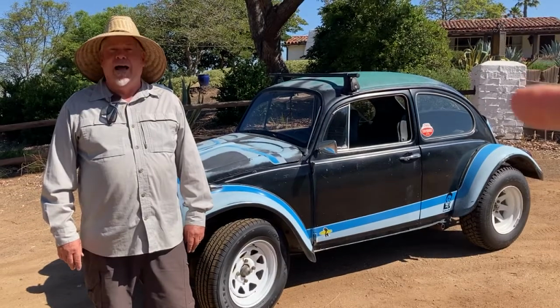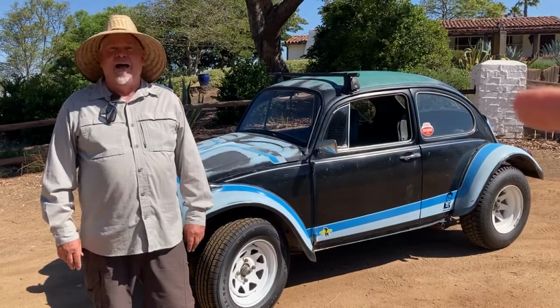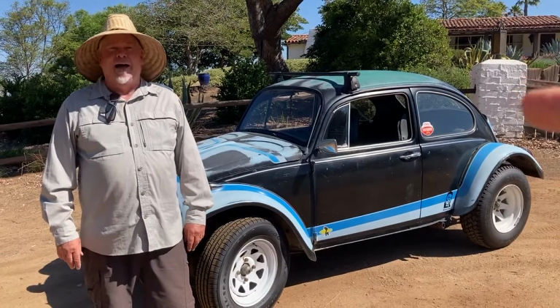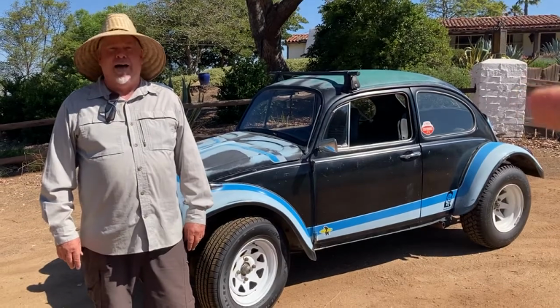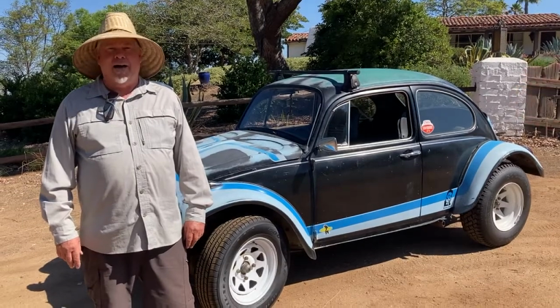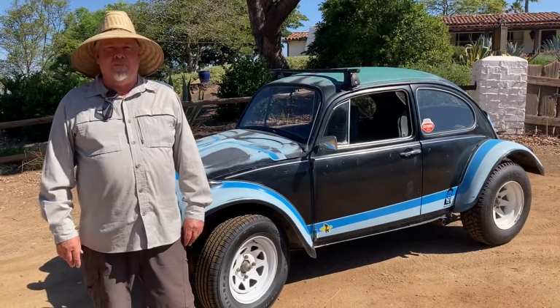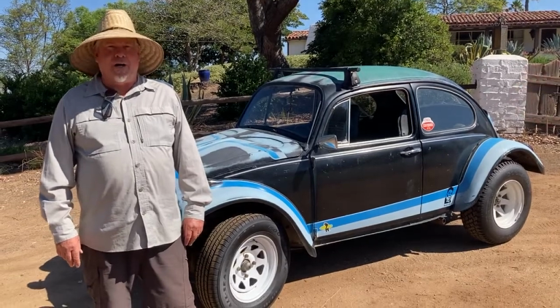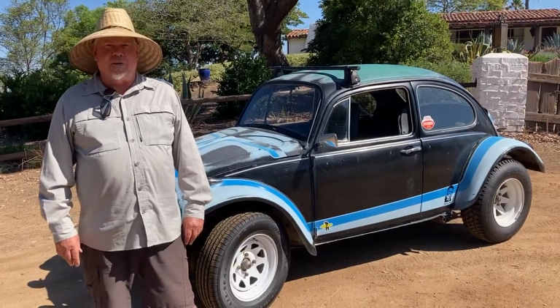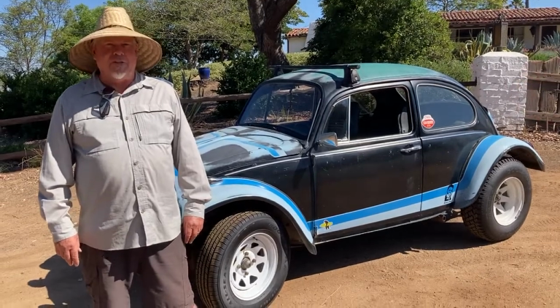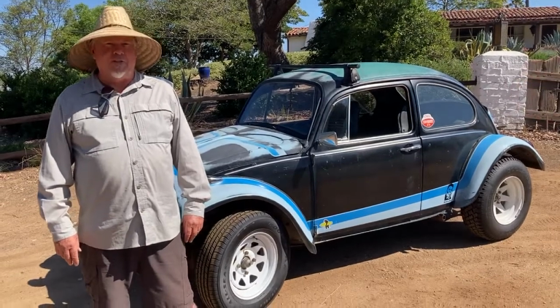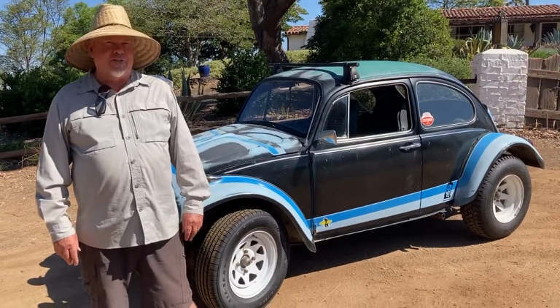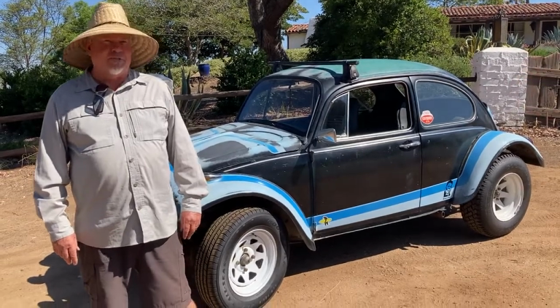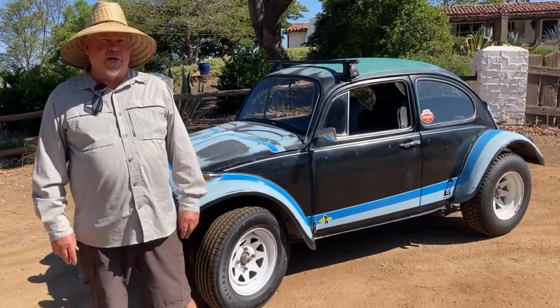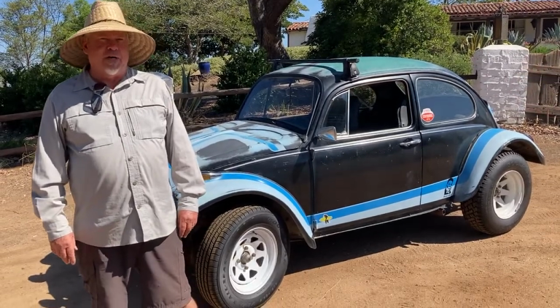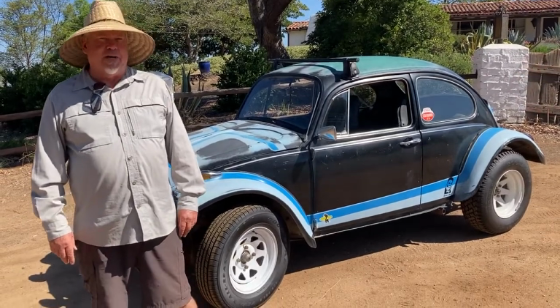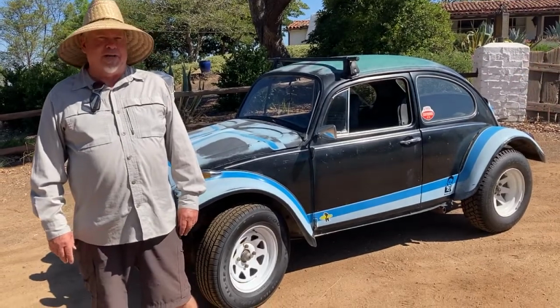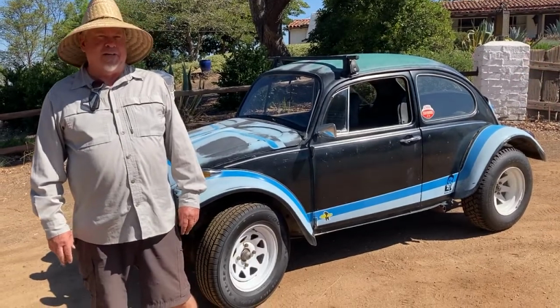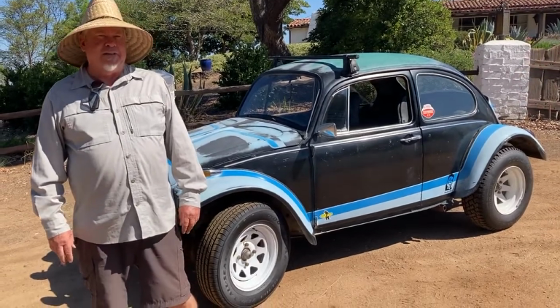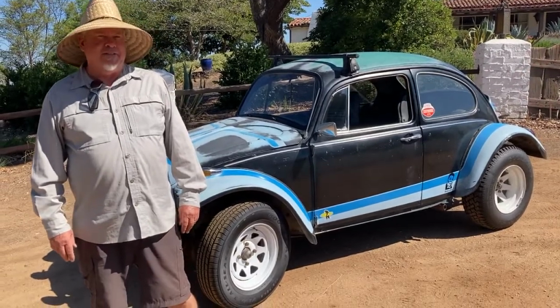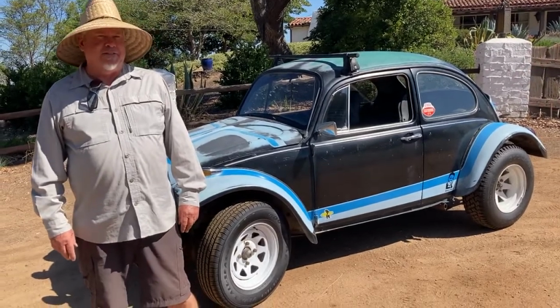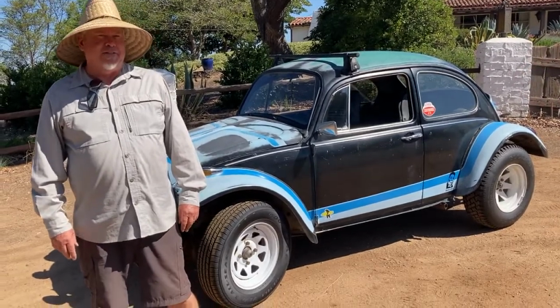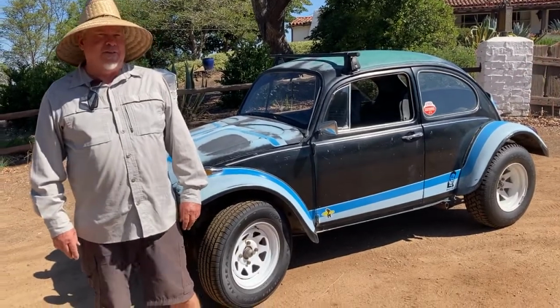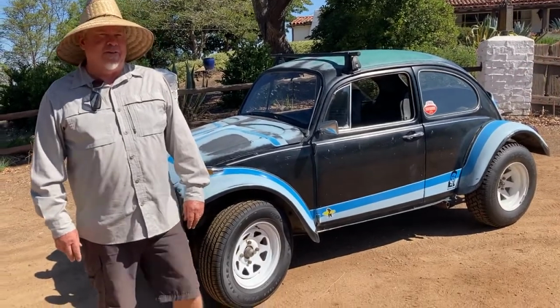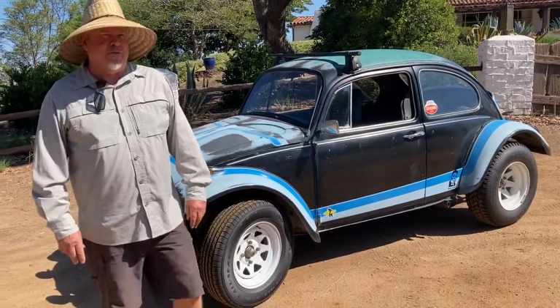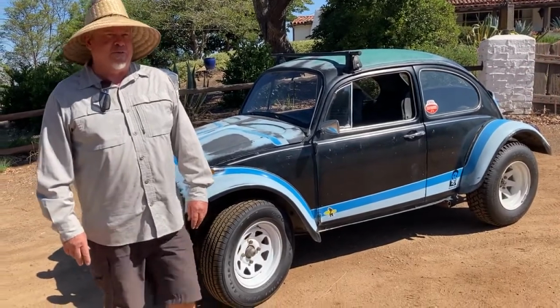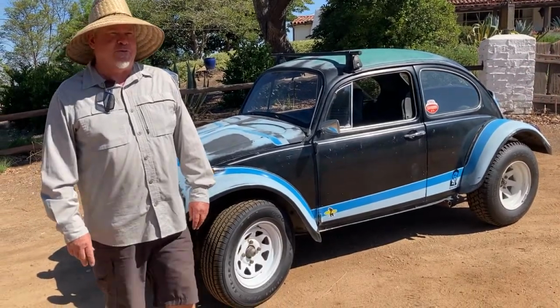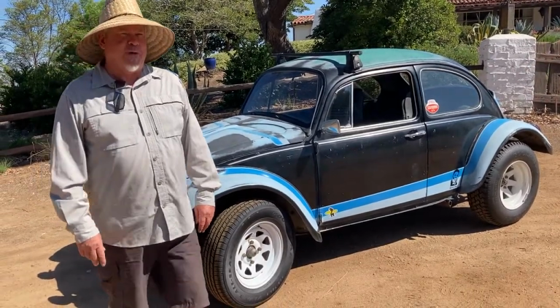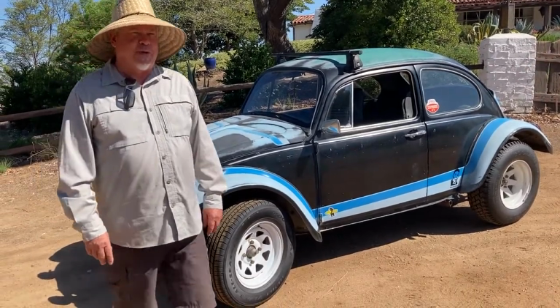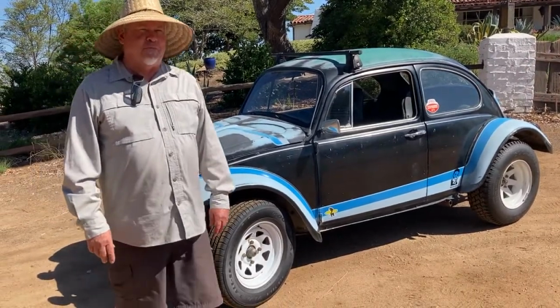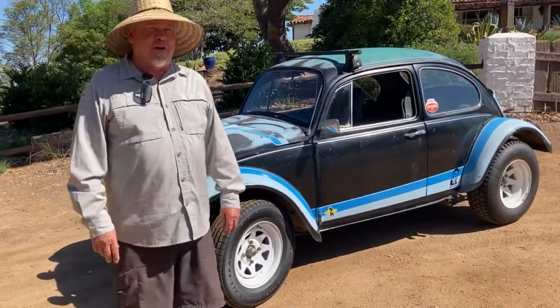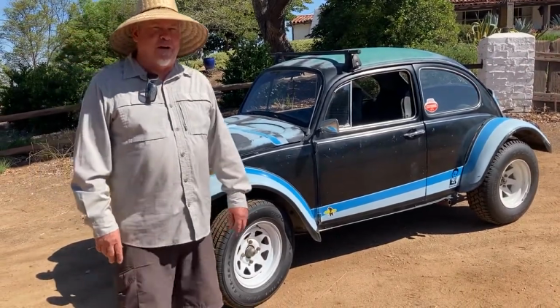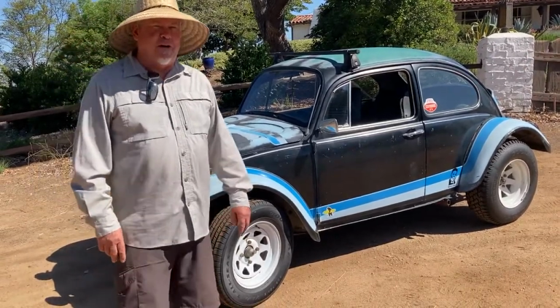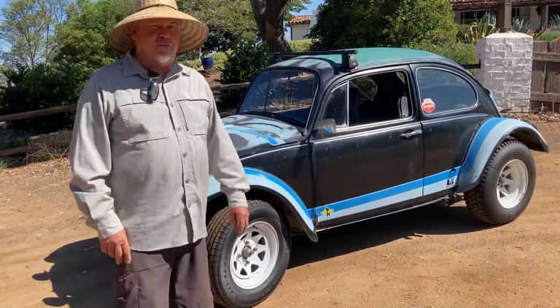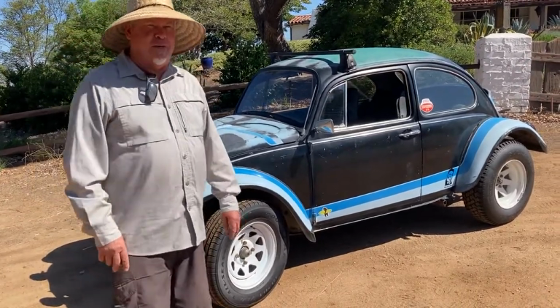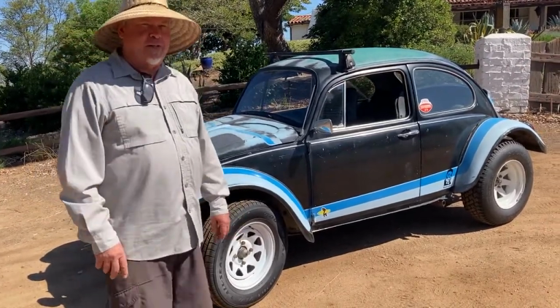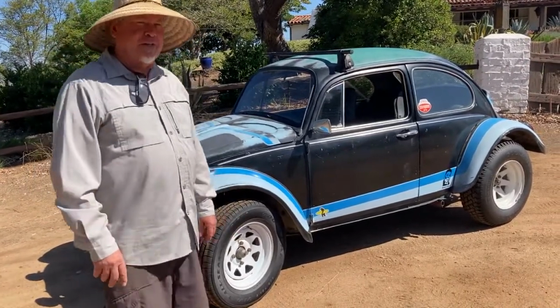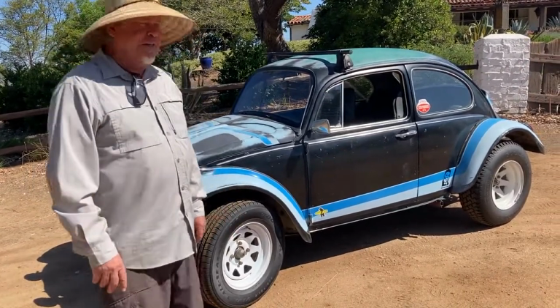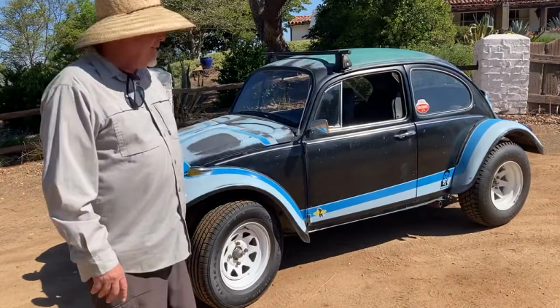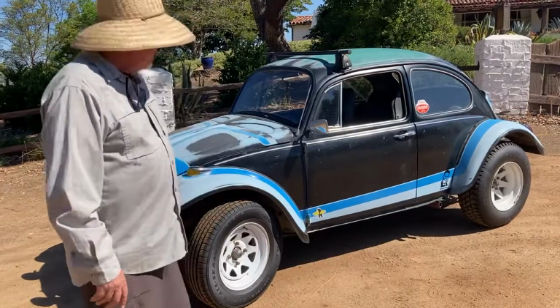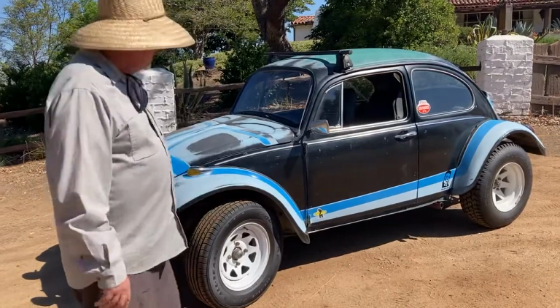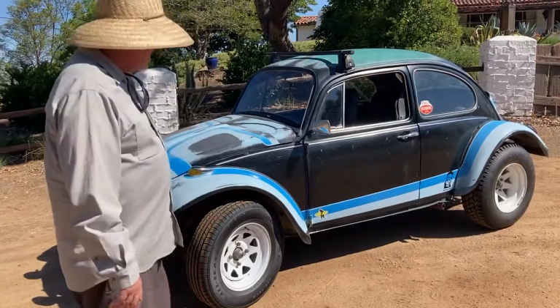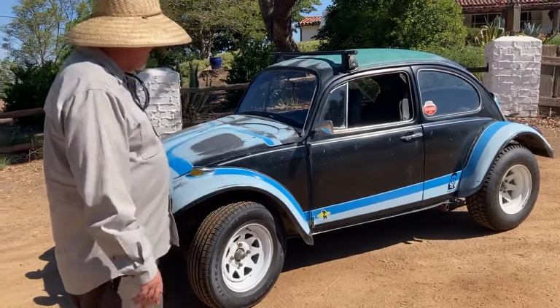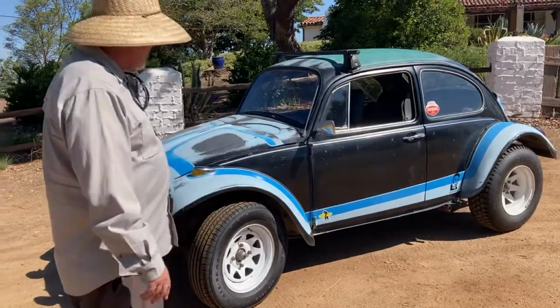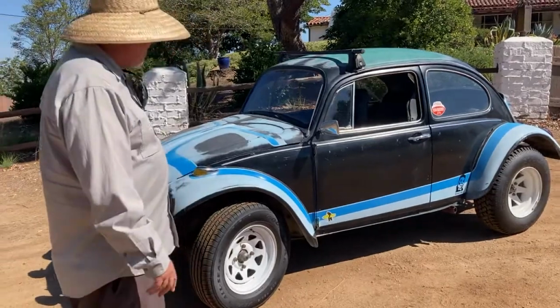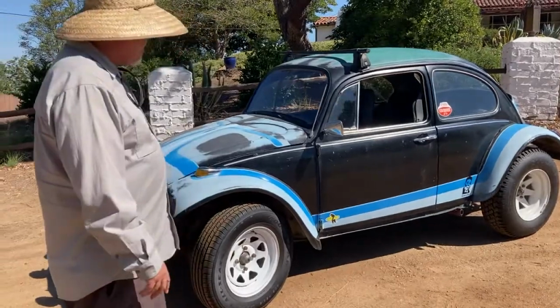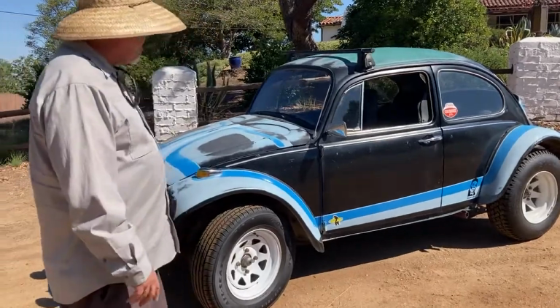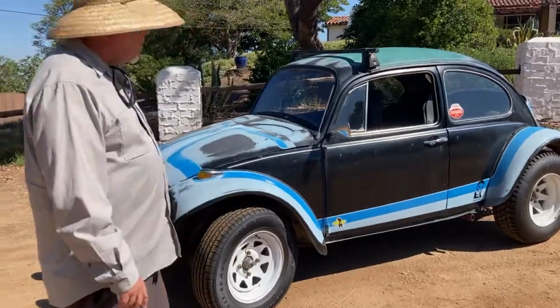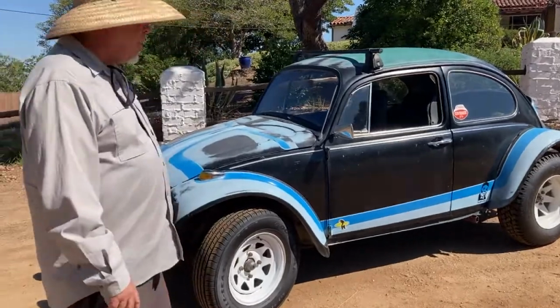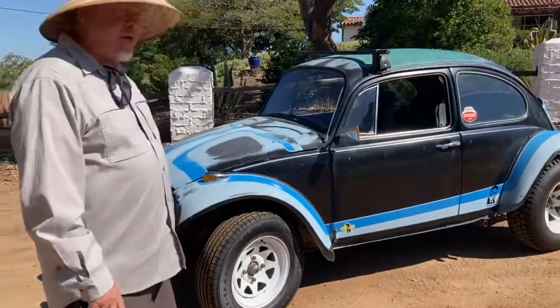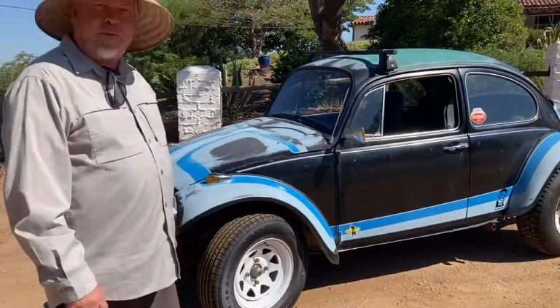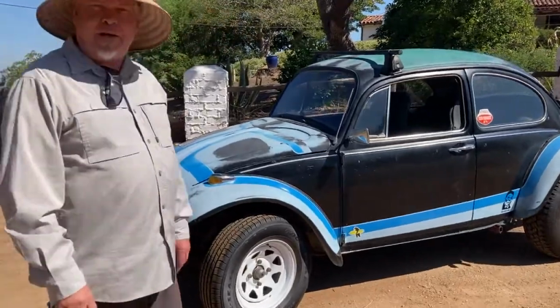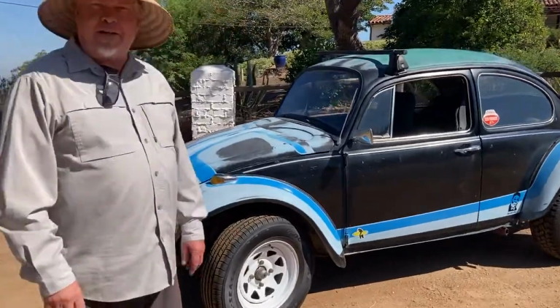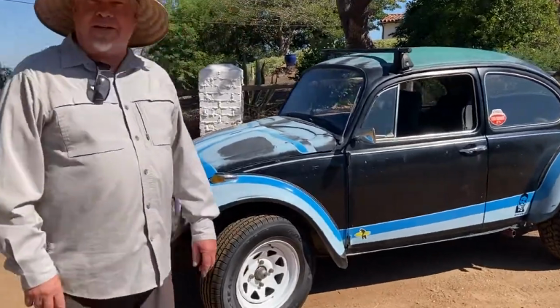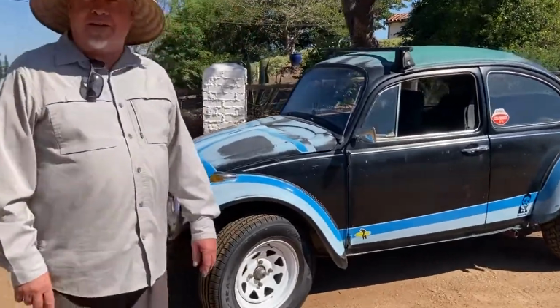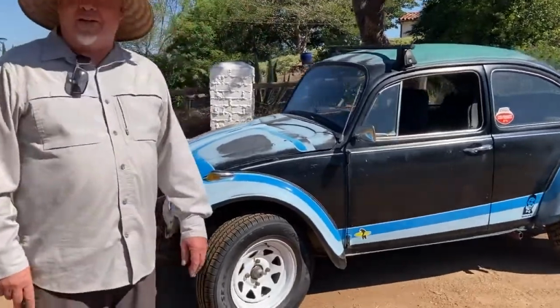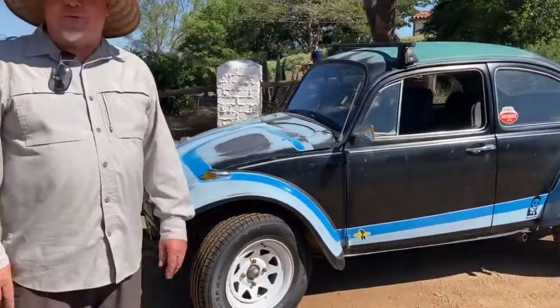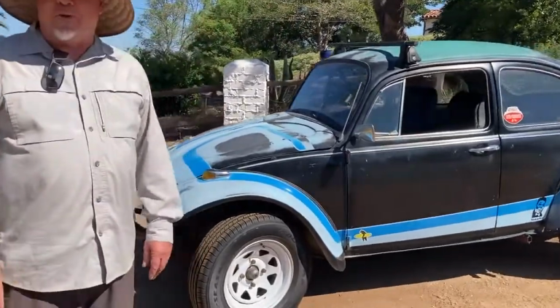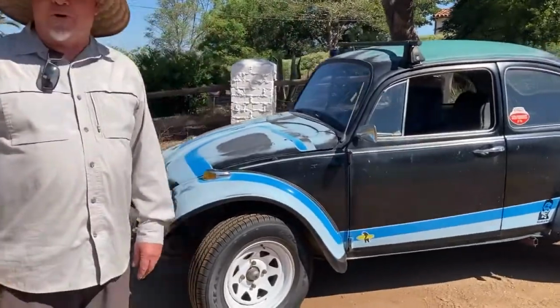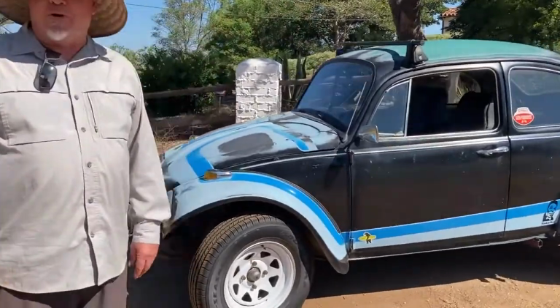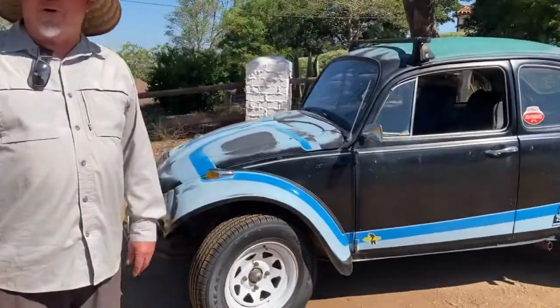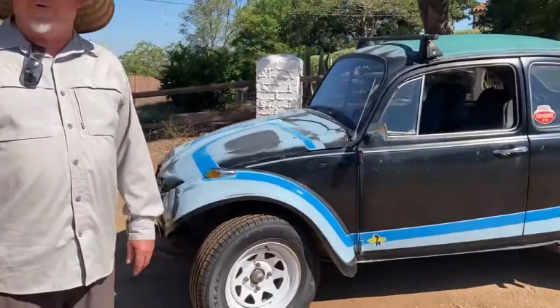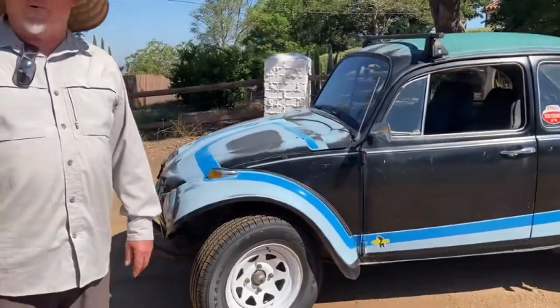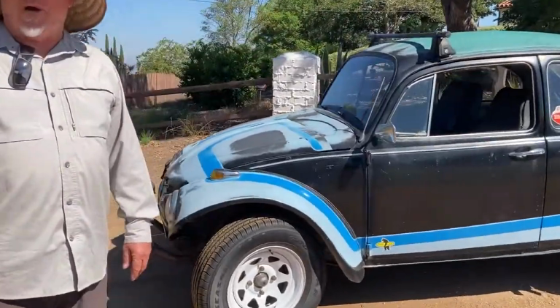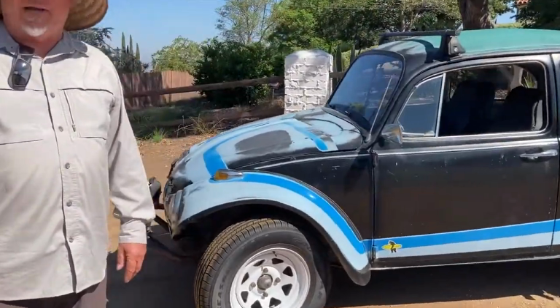Hi, I'm Bob and this is my 1968 Volkswagen Baja Bug. Let's have a quick walk around it and then we're gonna go for a ride.